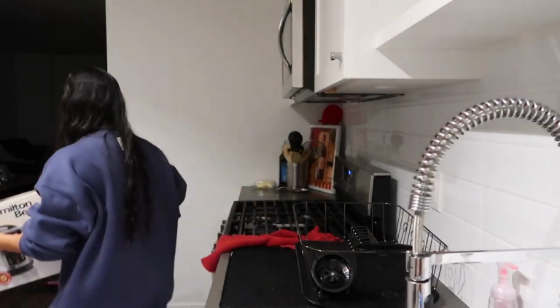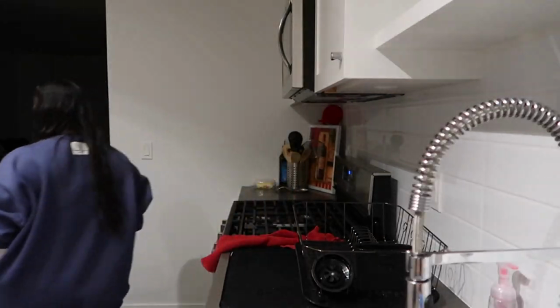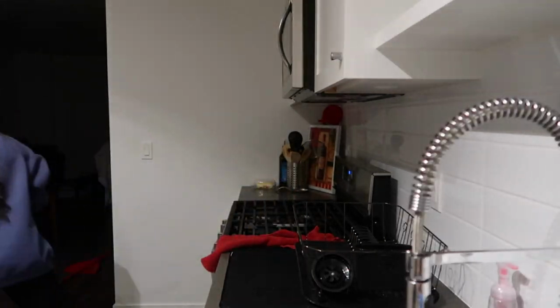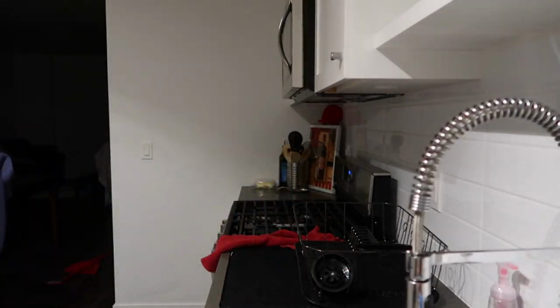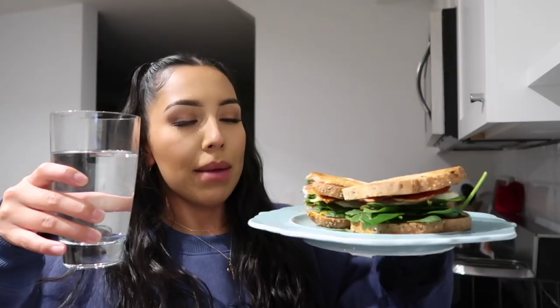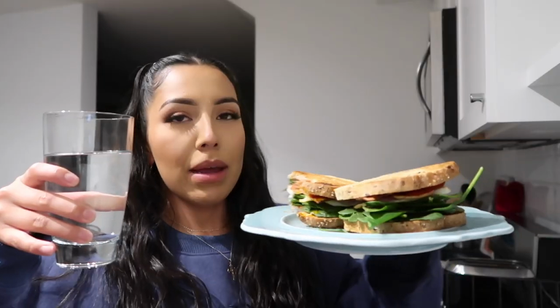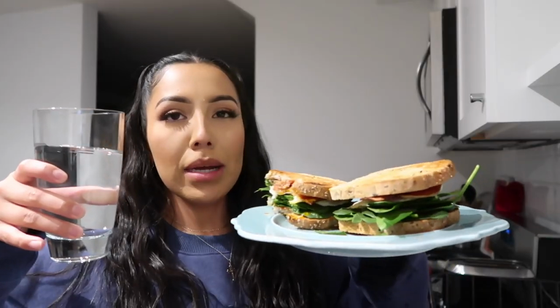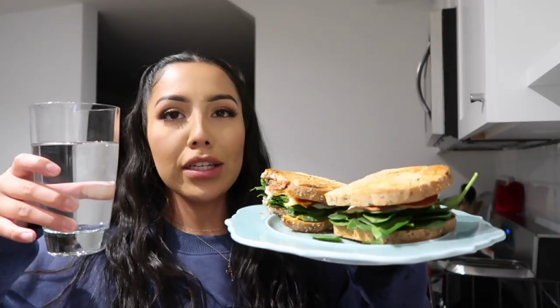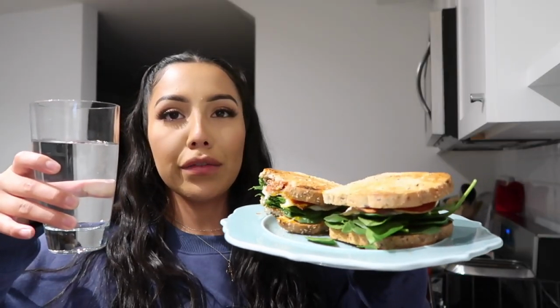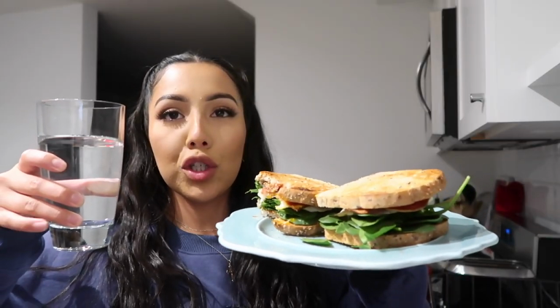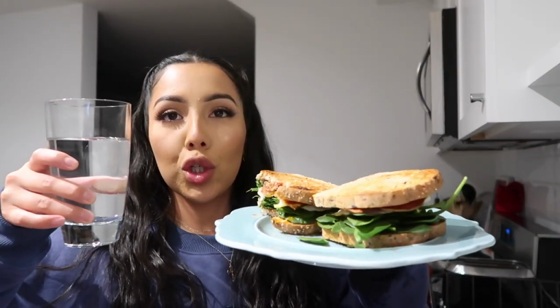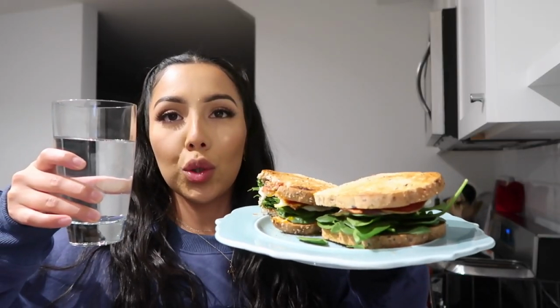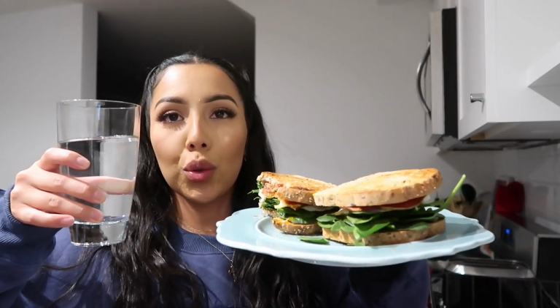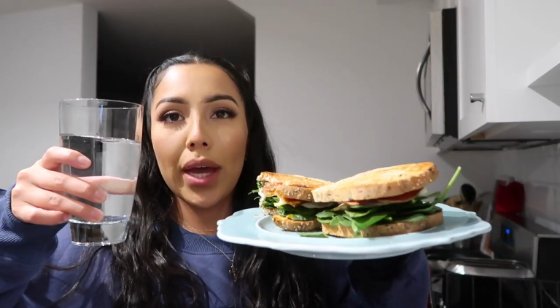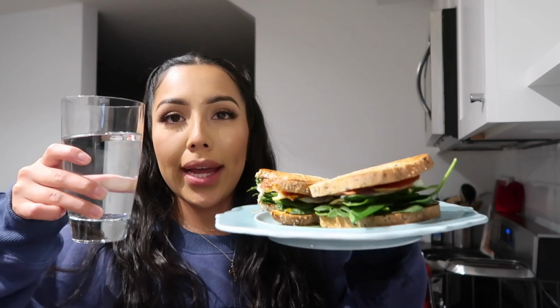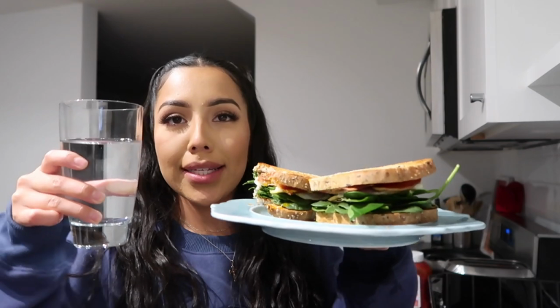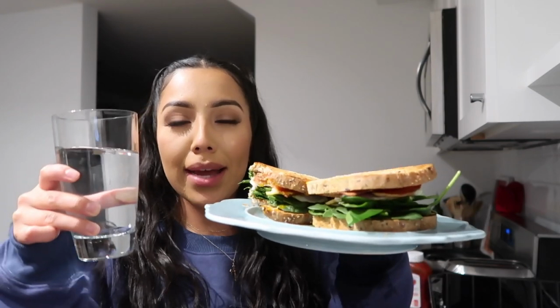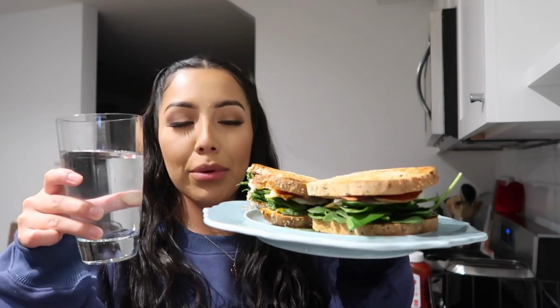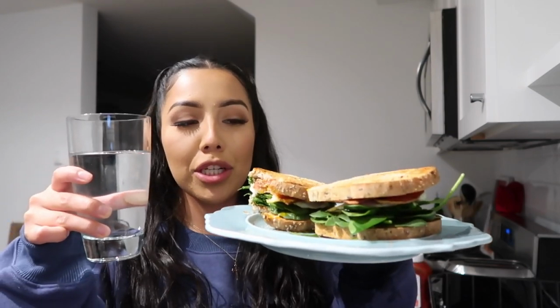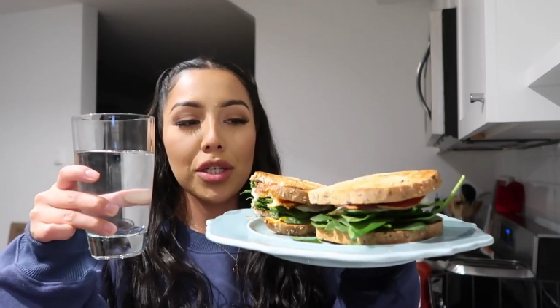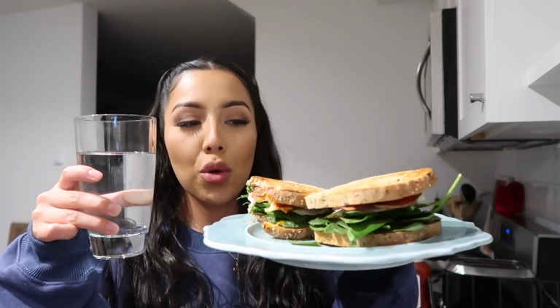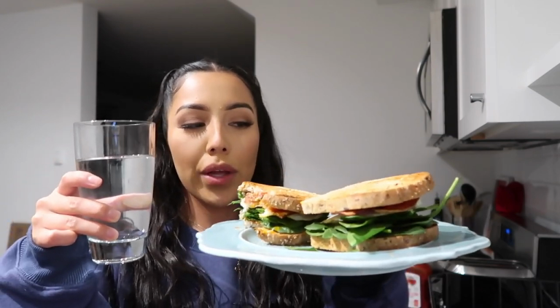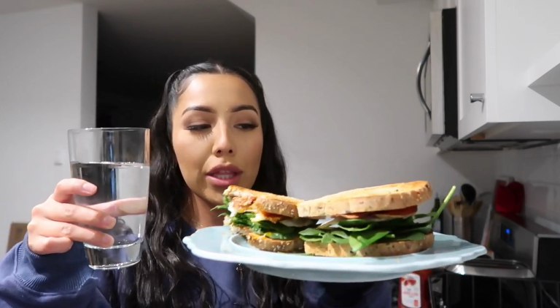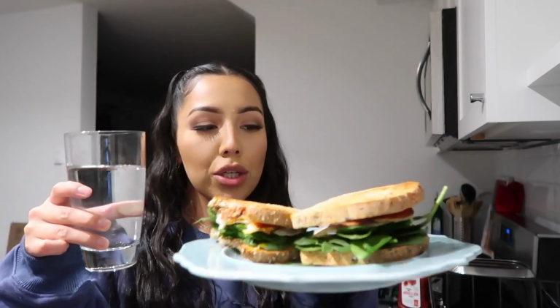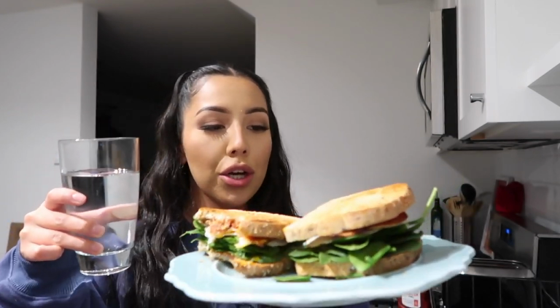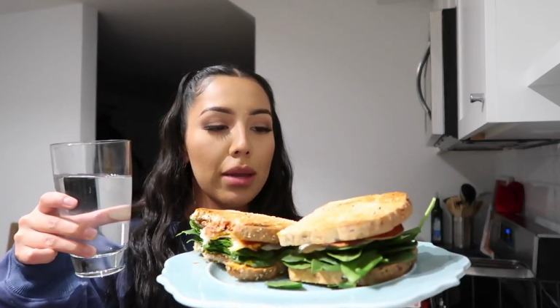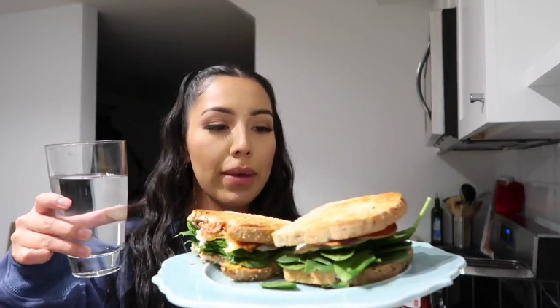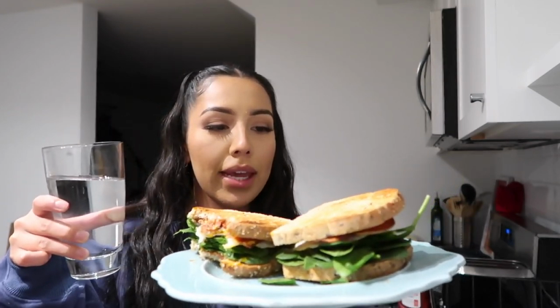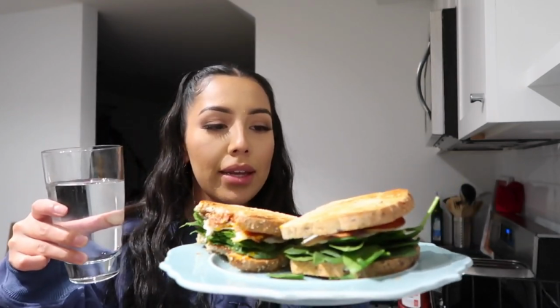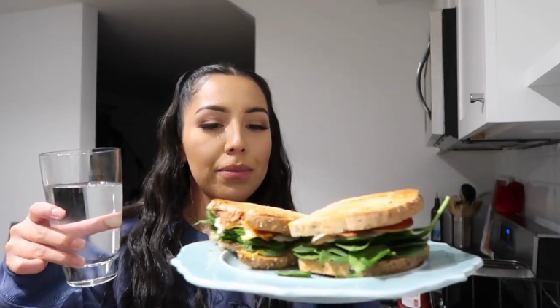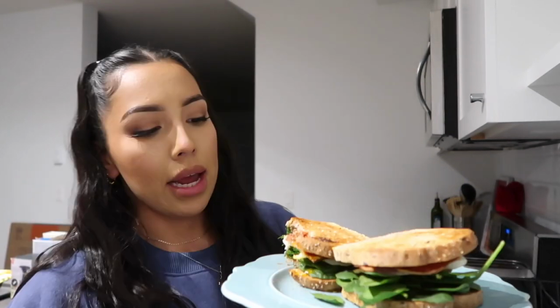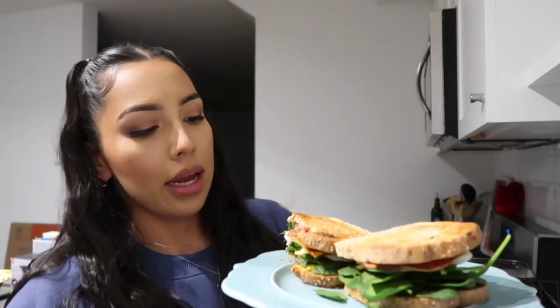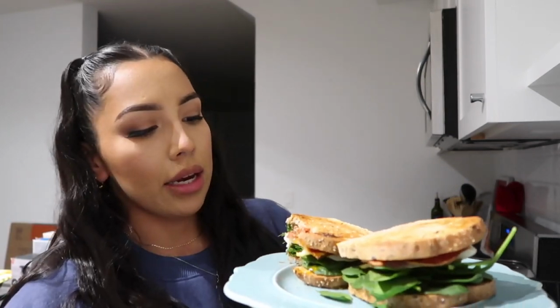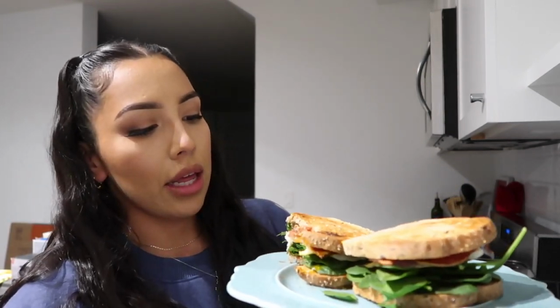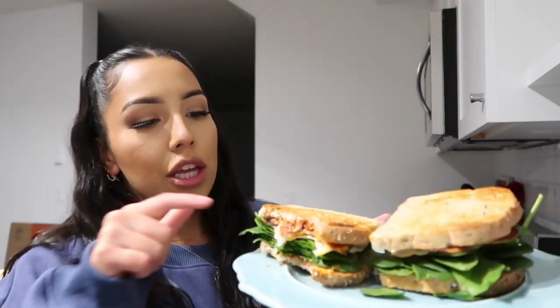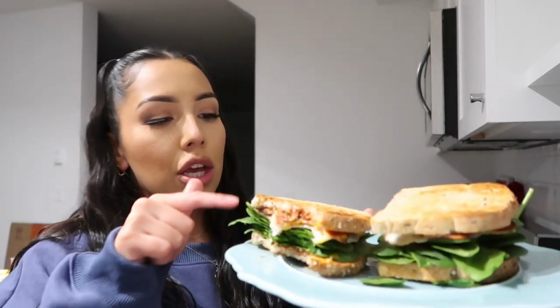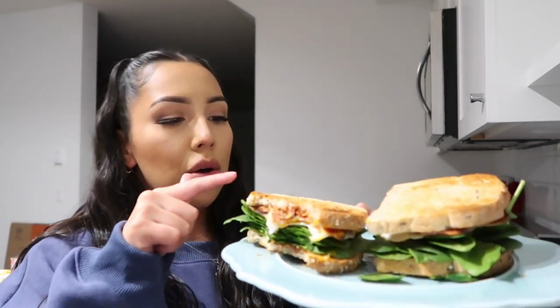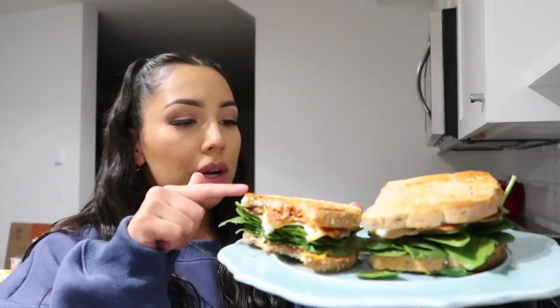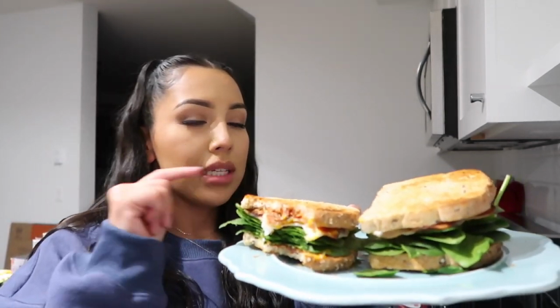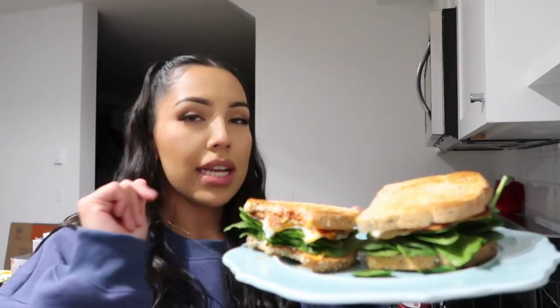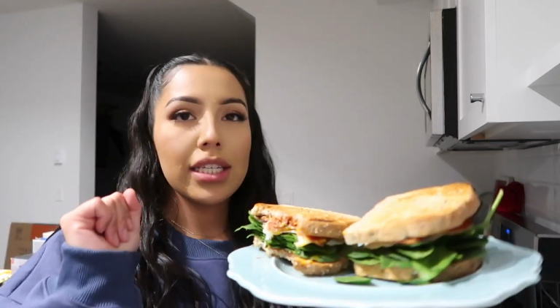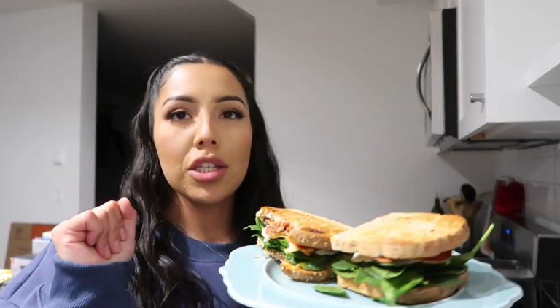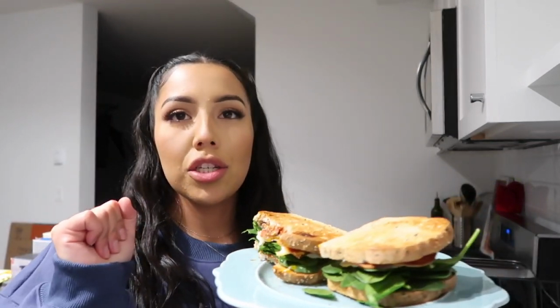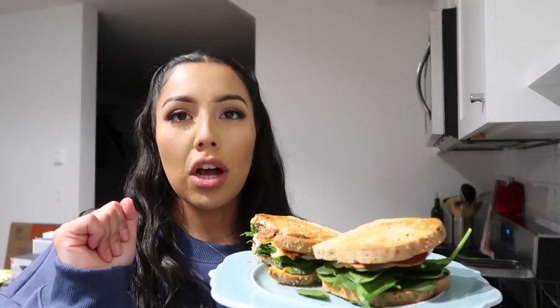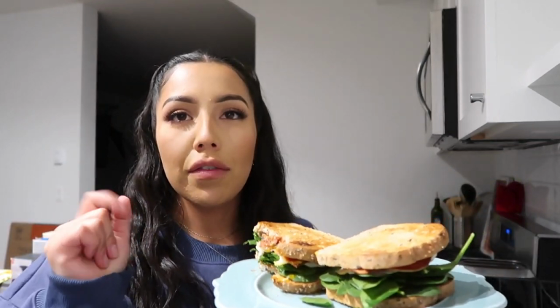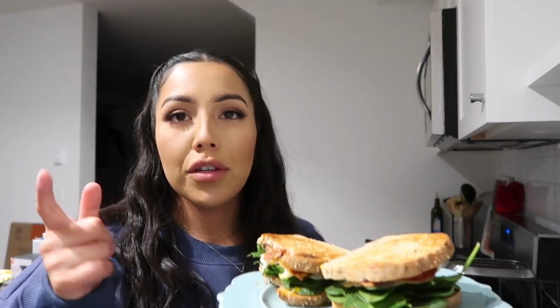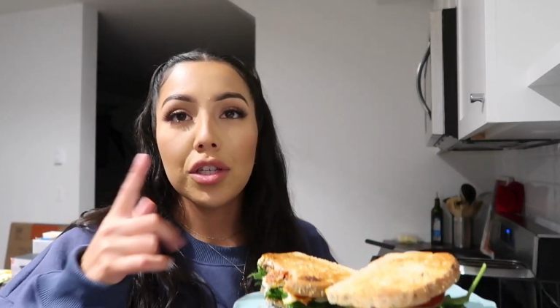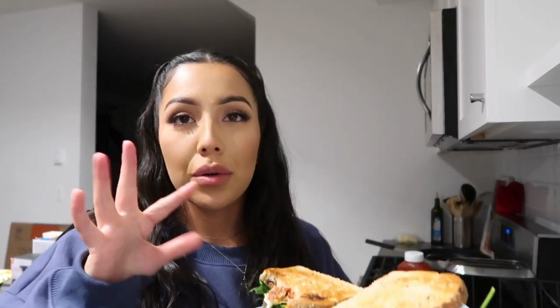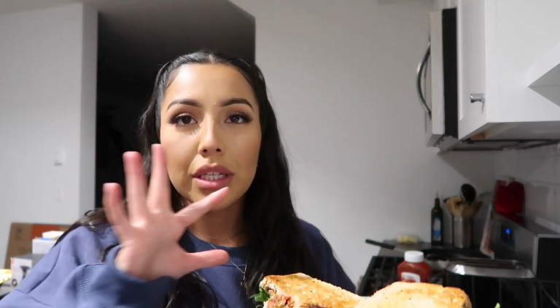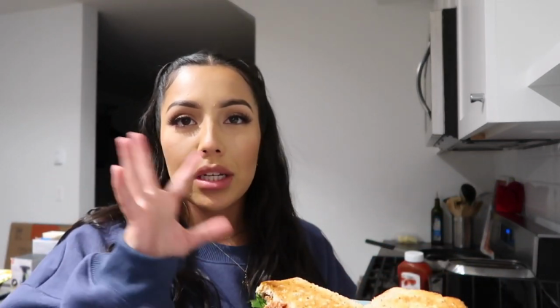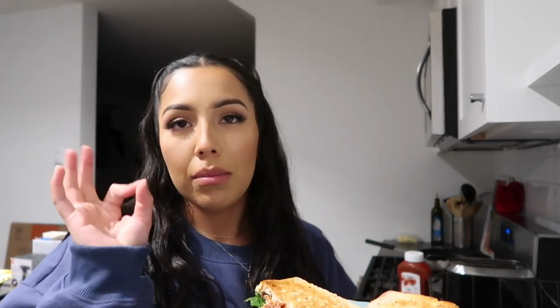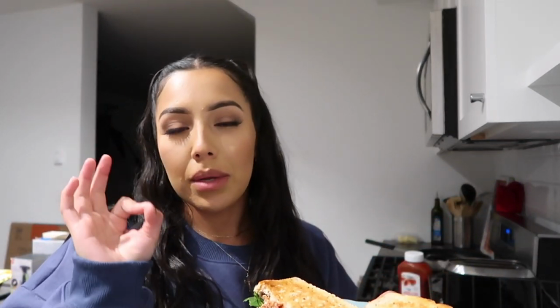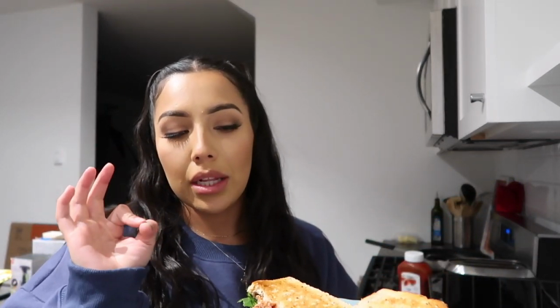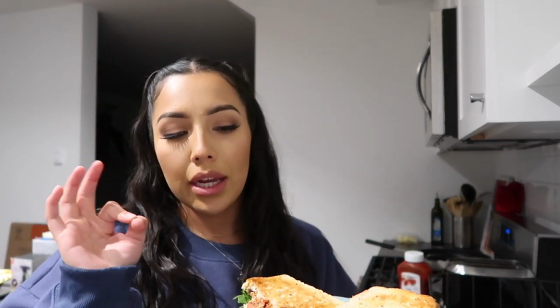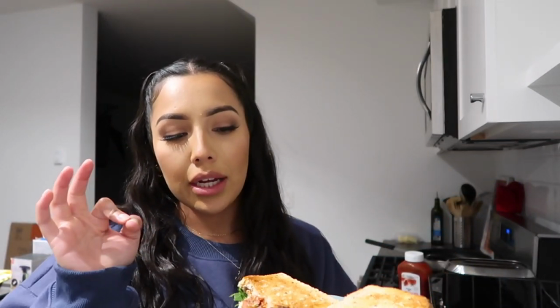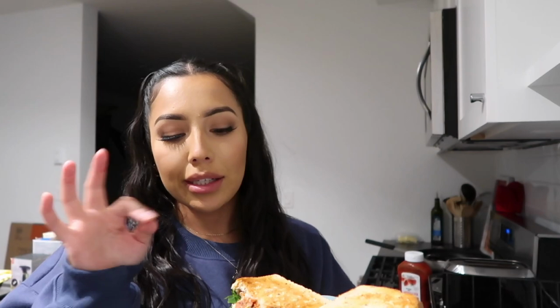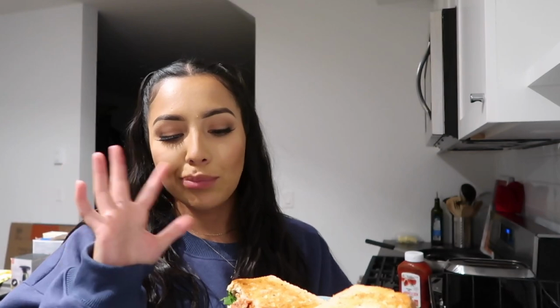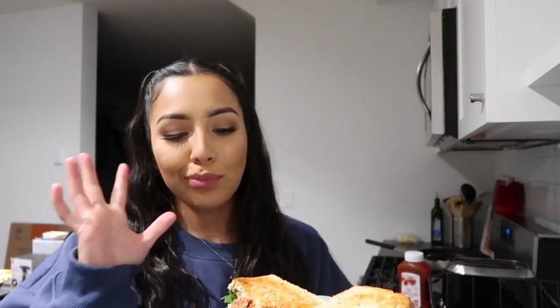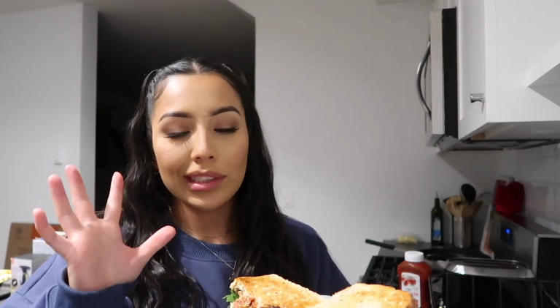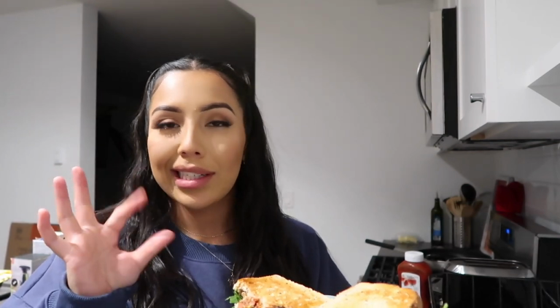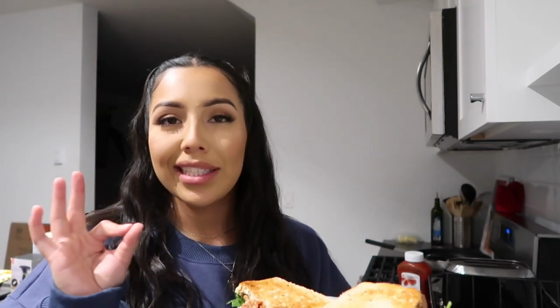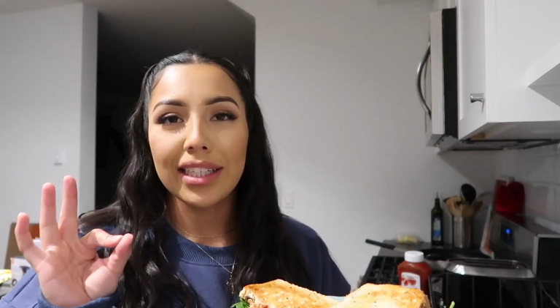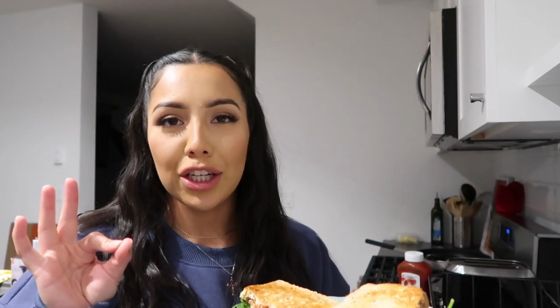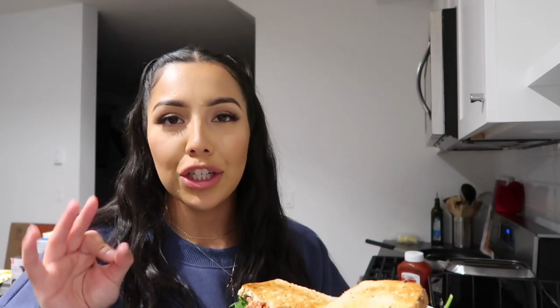I made myself two egg sandwiches with turkey bacon and the yolk is nice and soft, so it's going to be delicious.